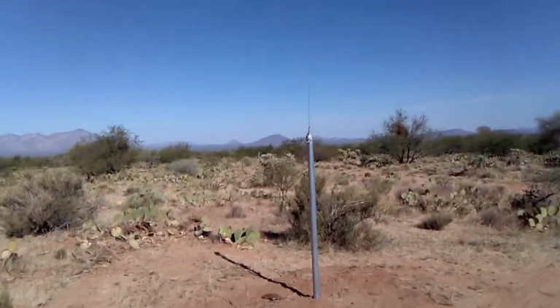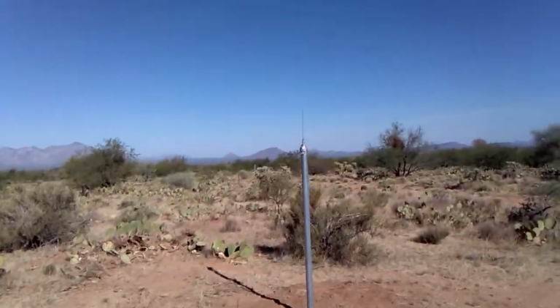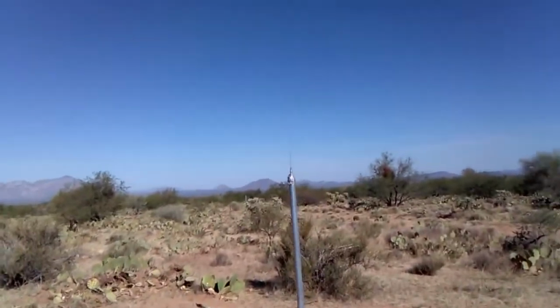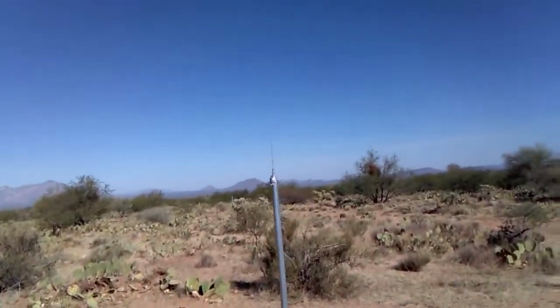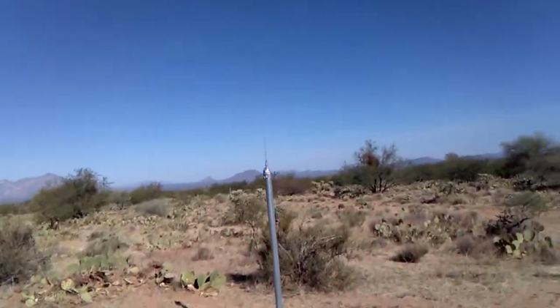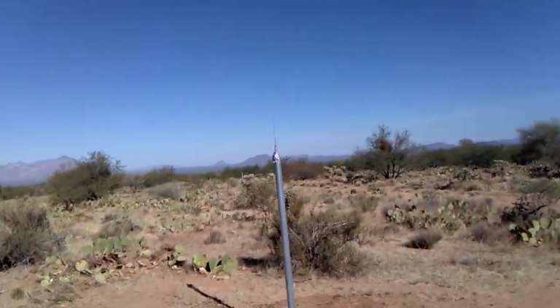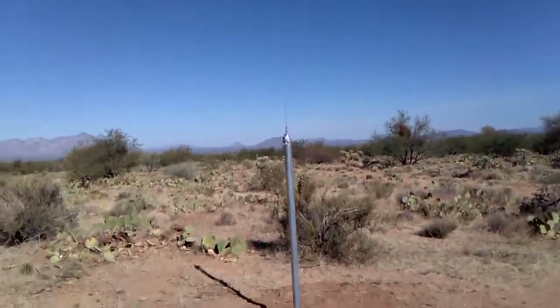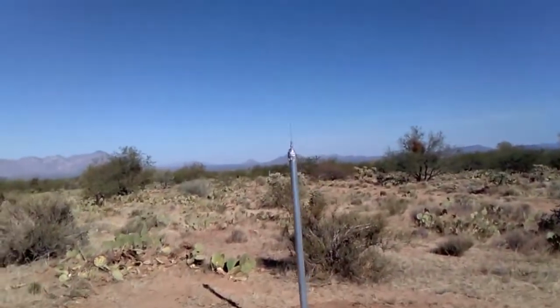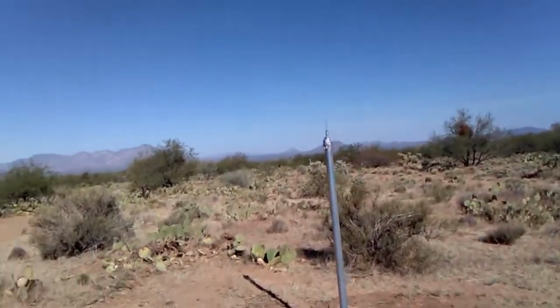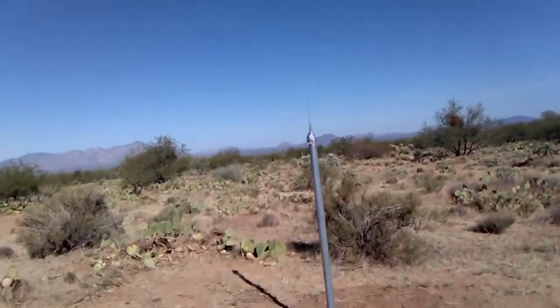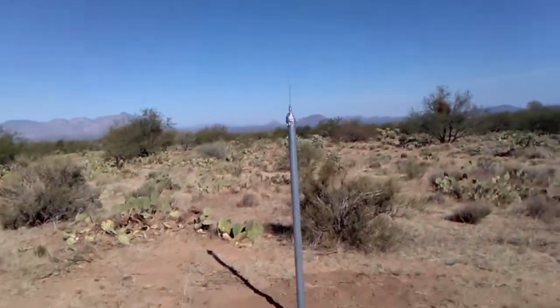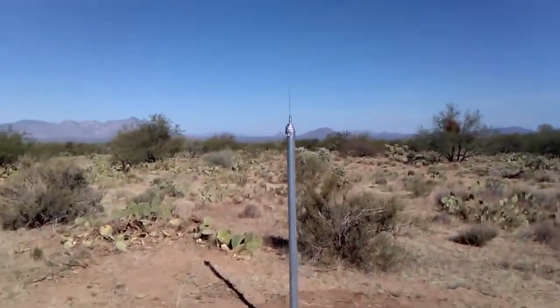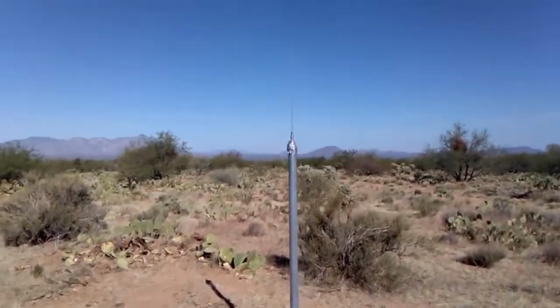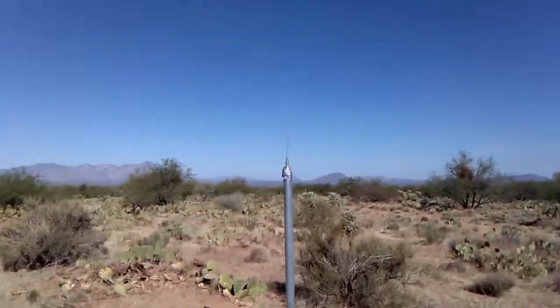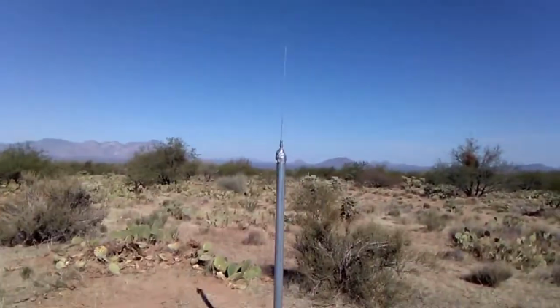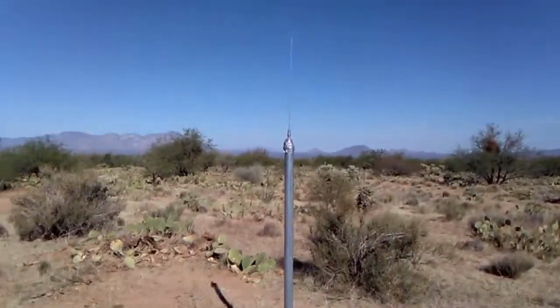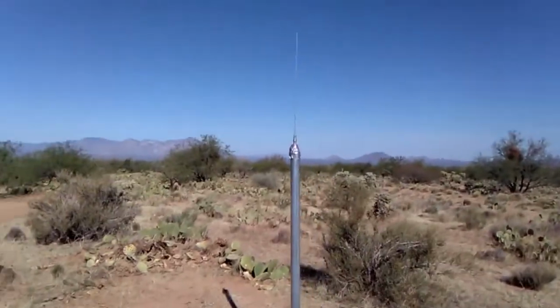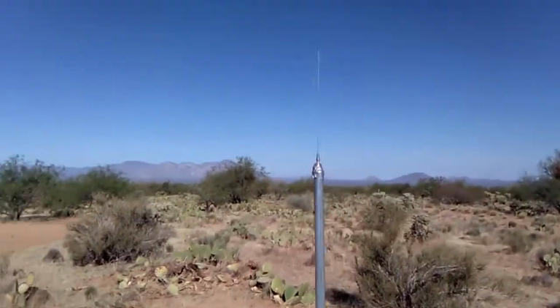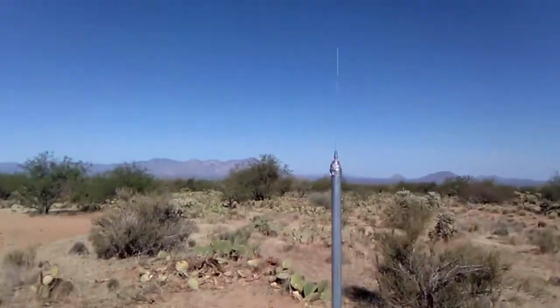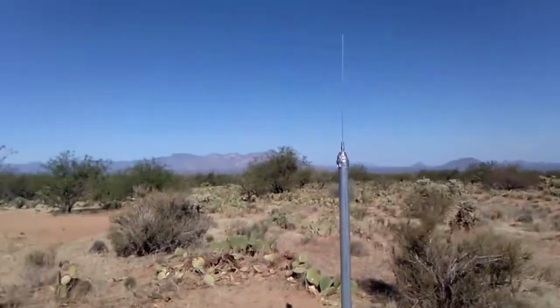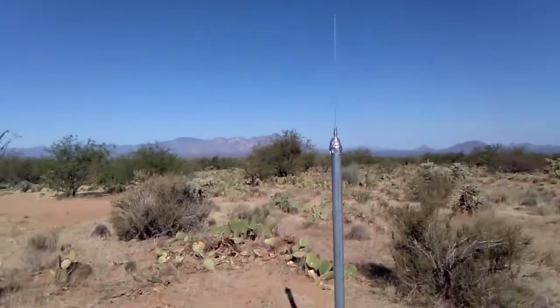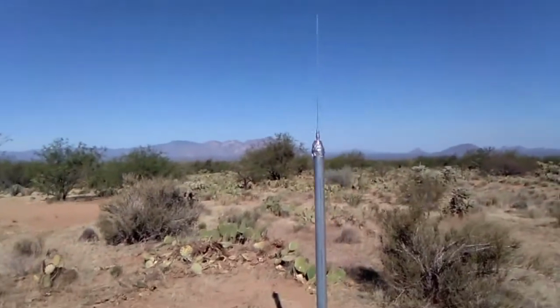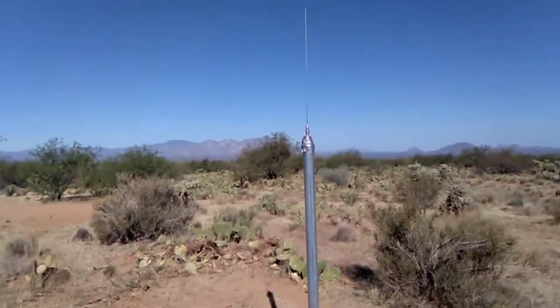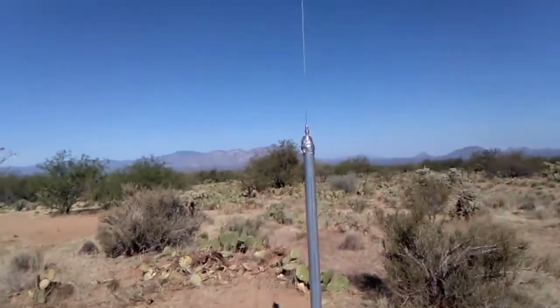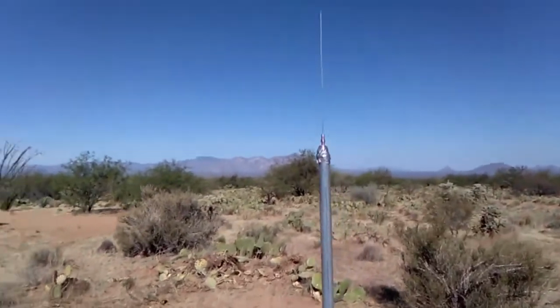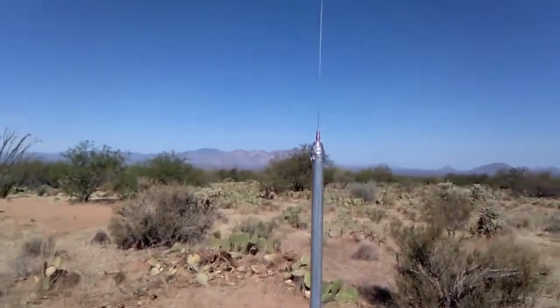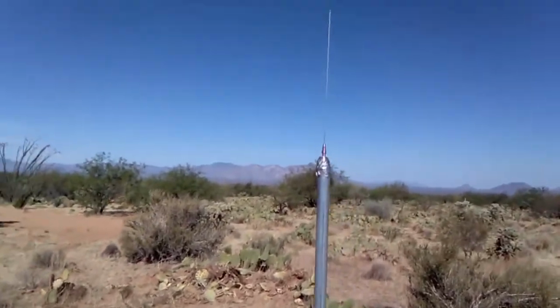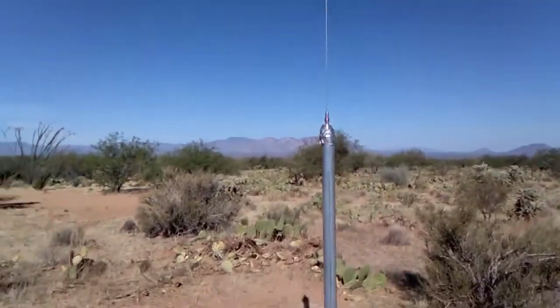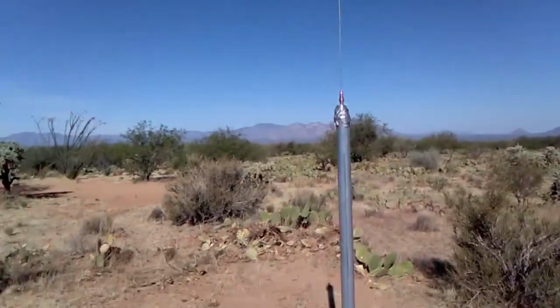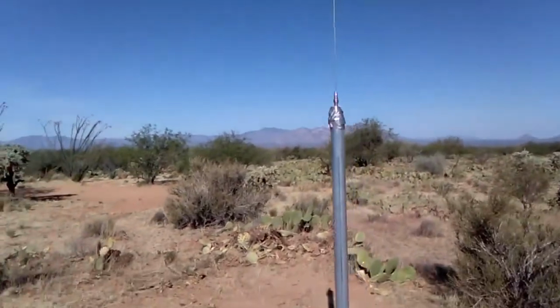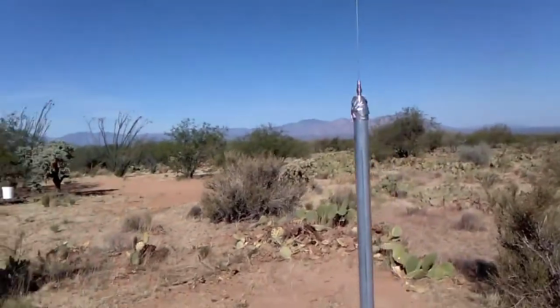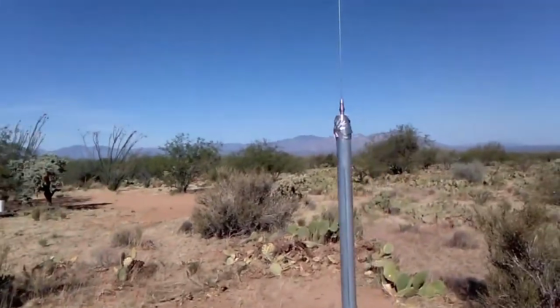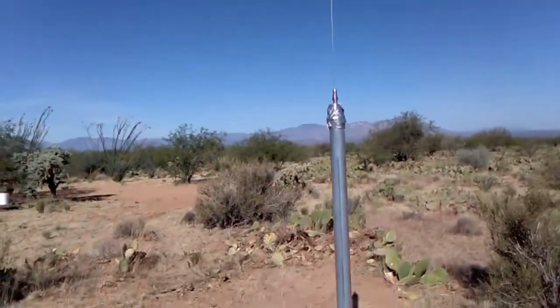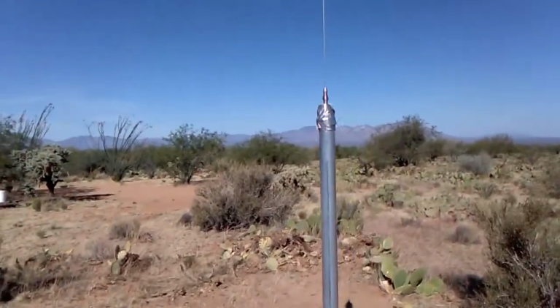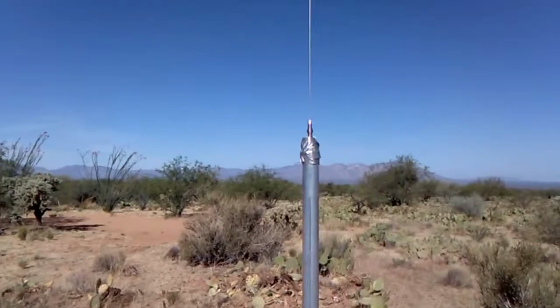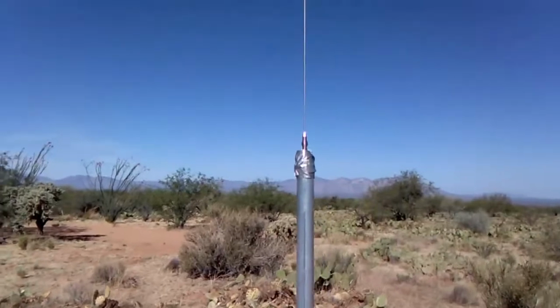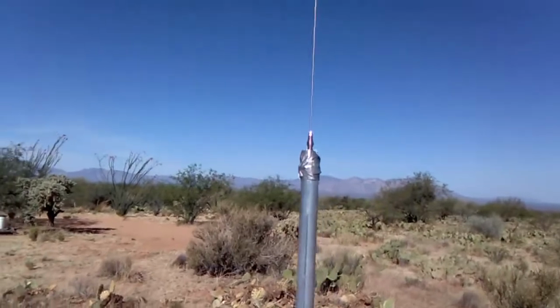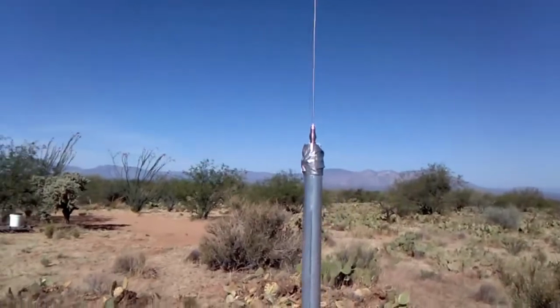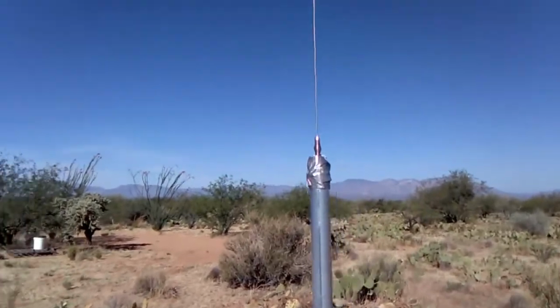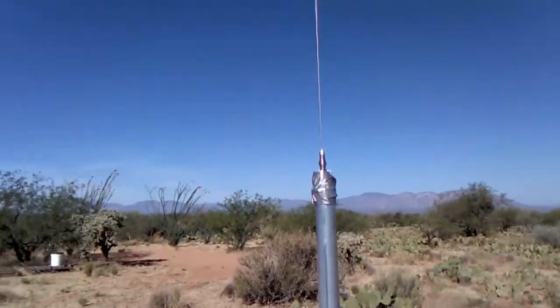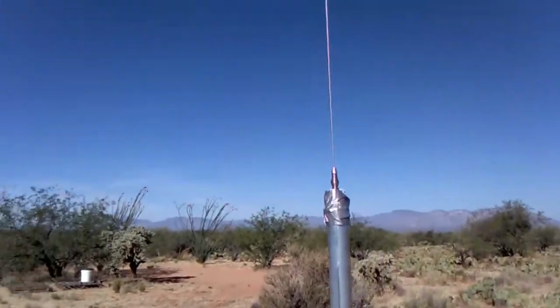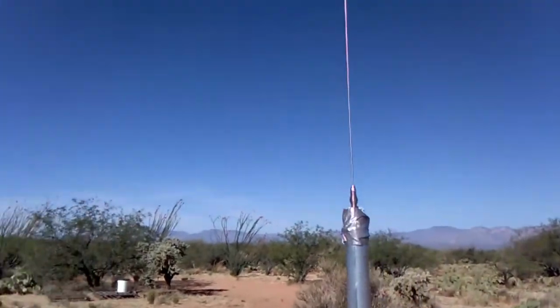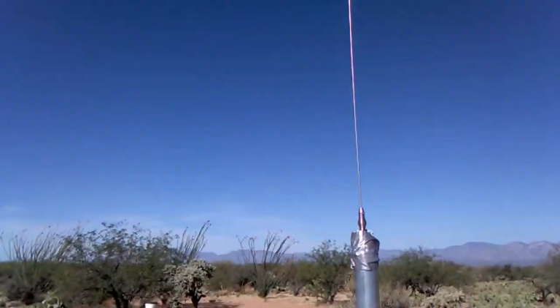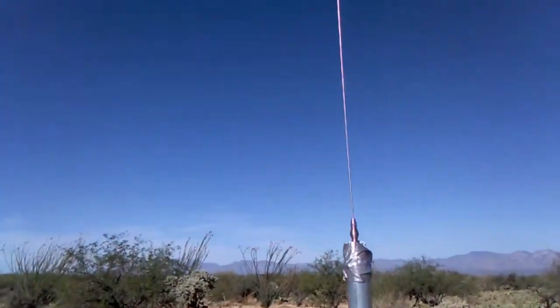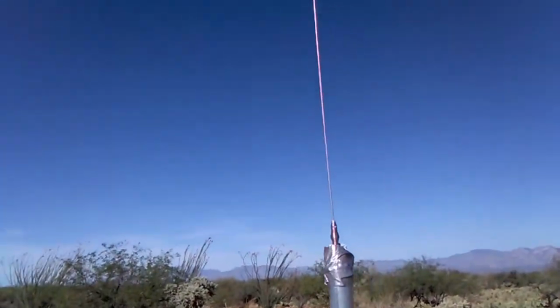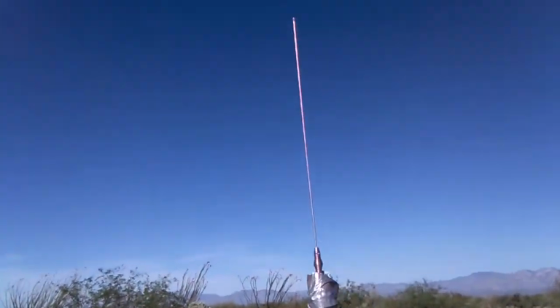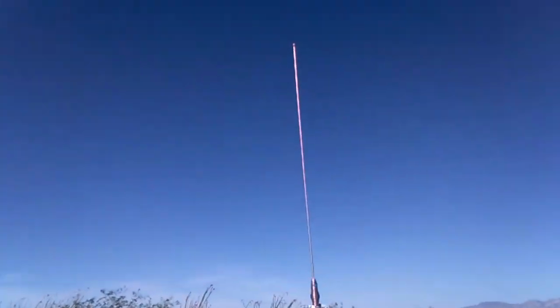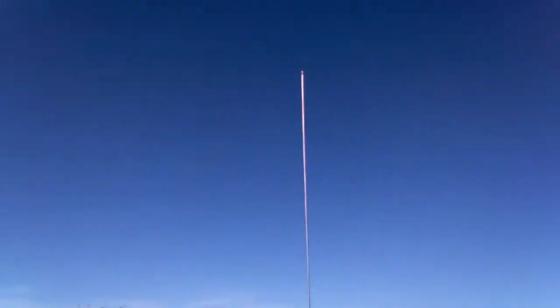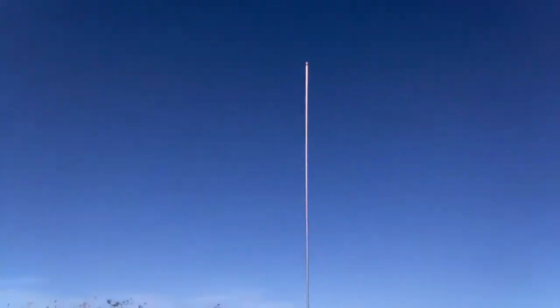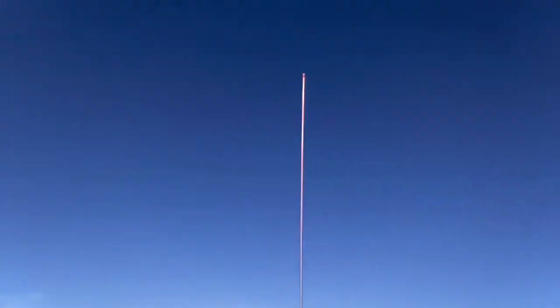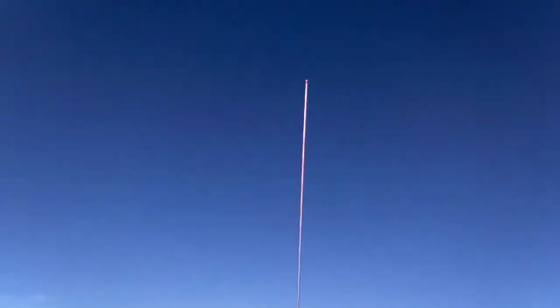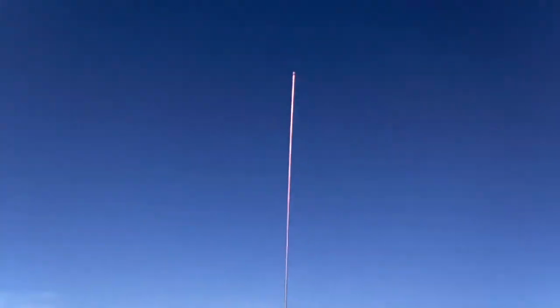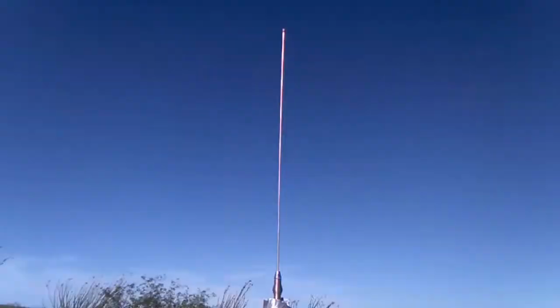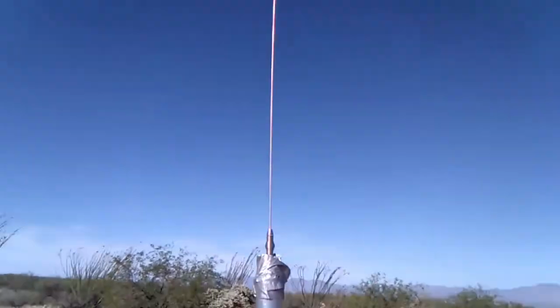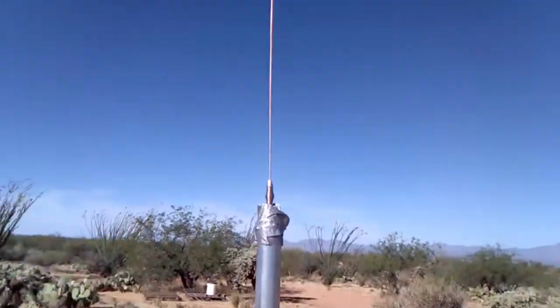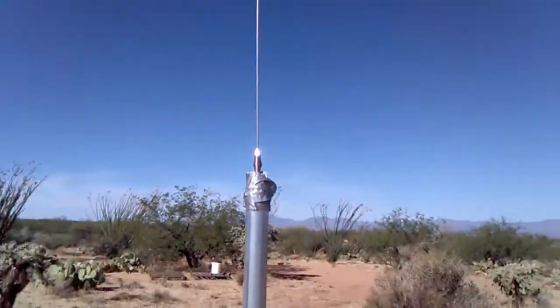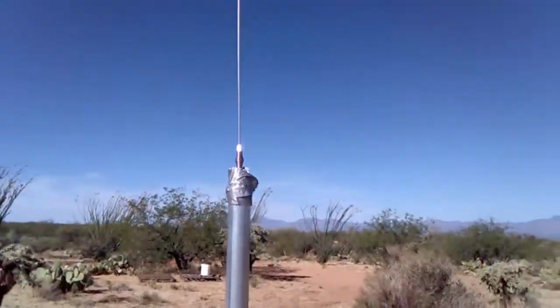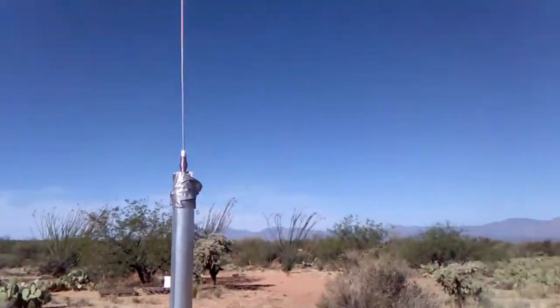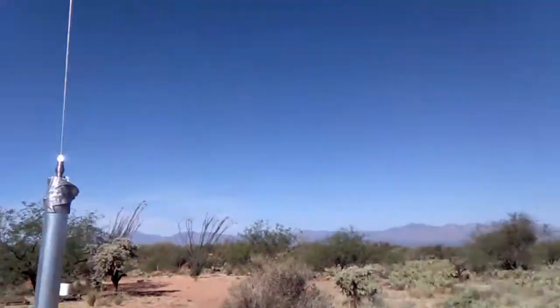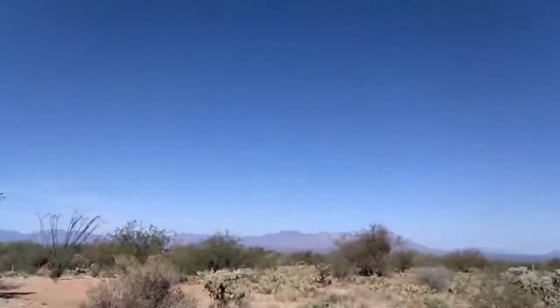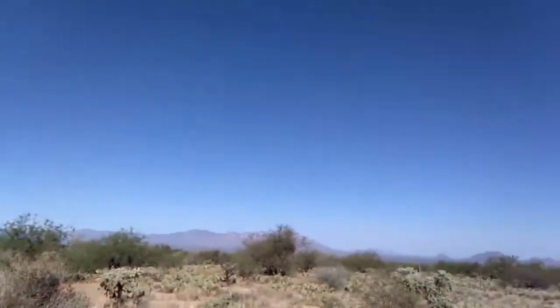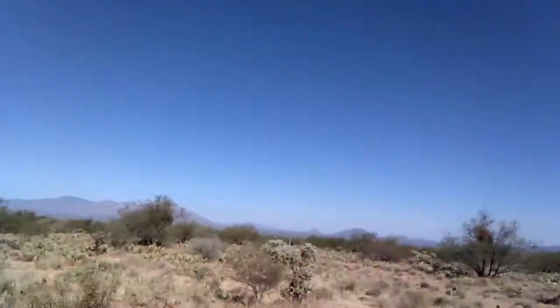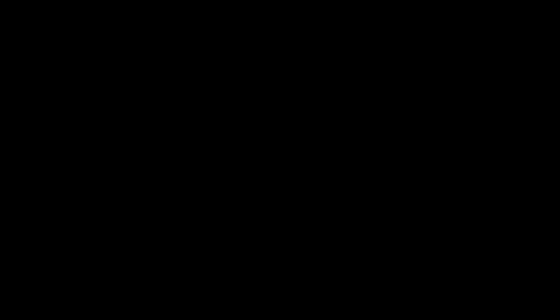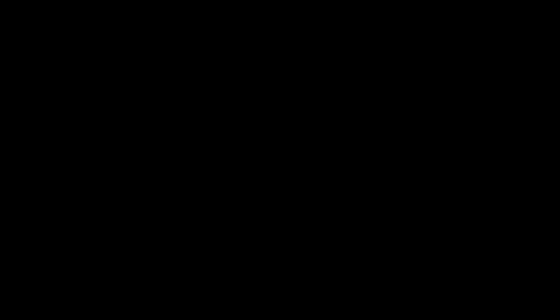Make people wonder what the hell is going on when they pull up and see this antenna here. Maybe not.